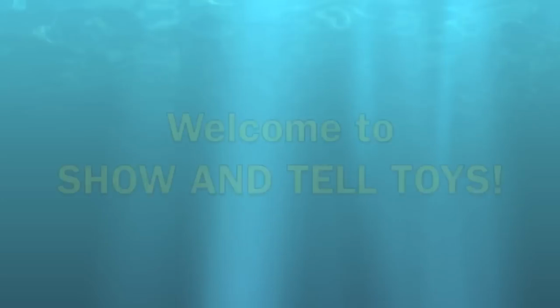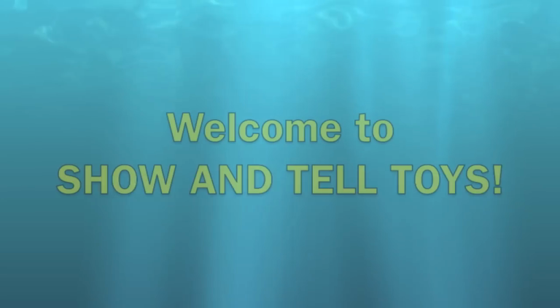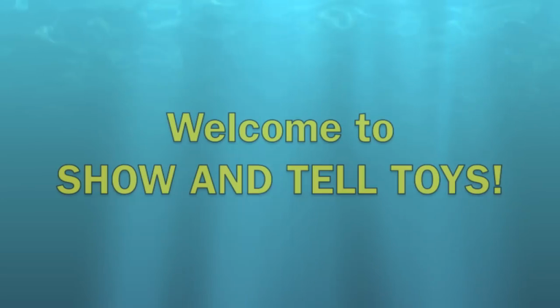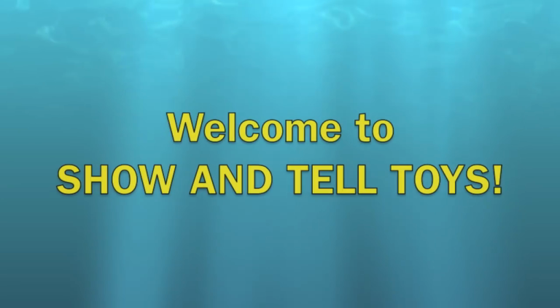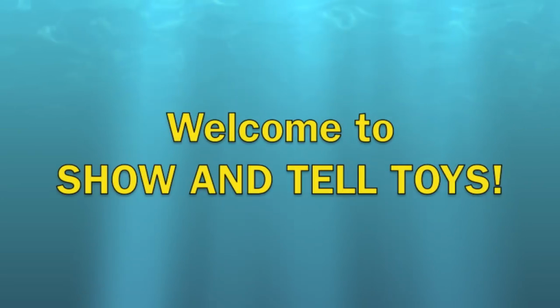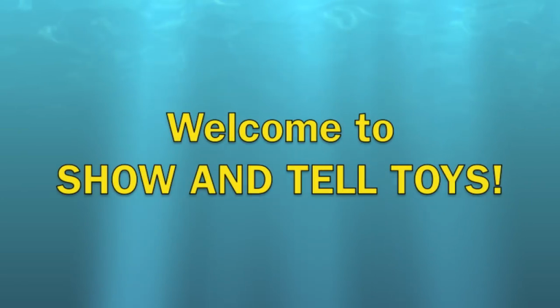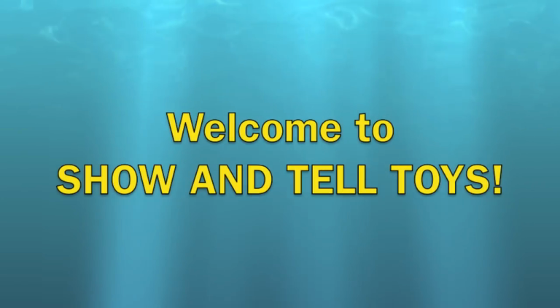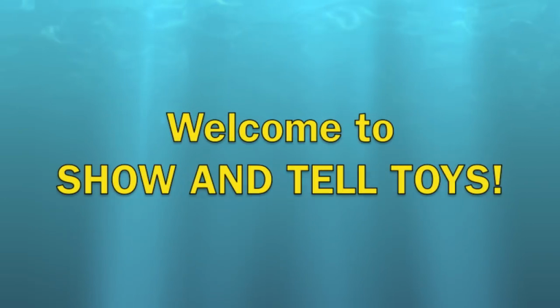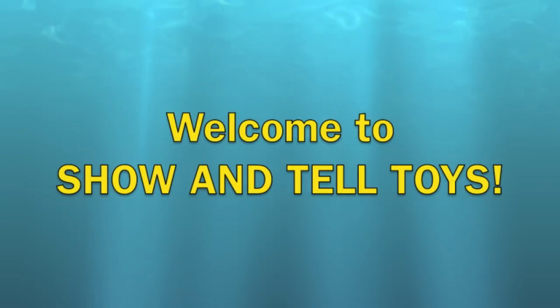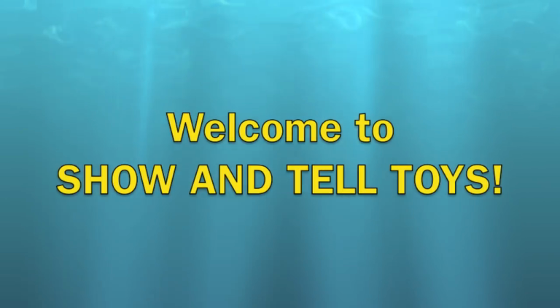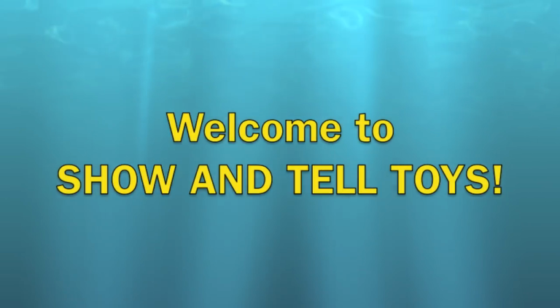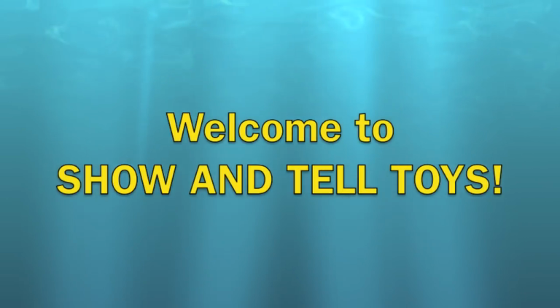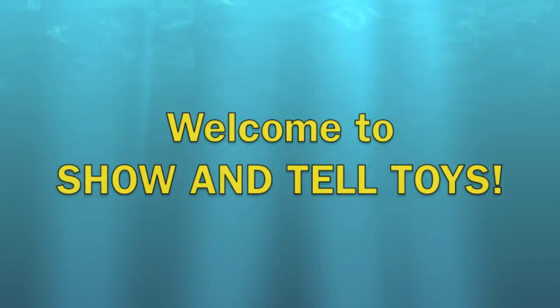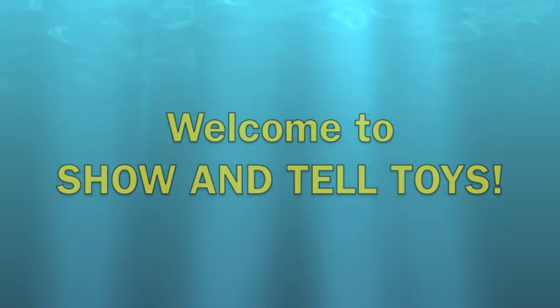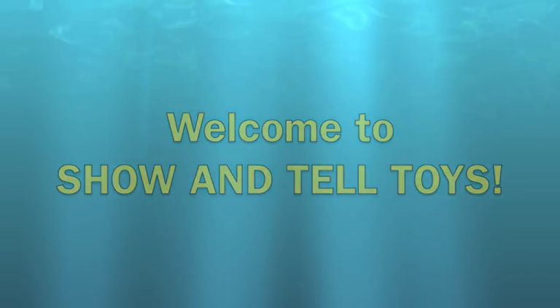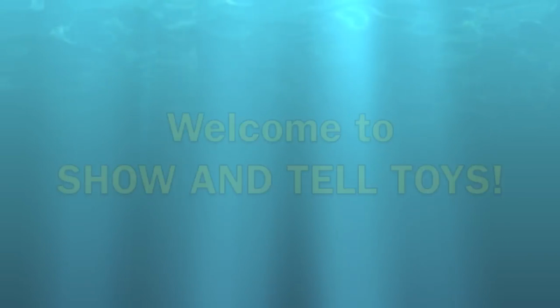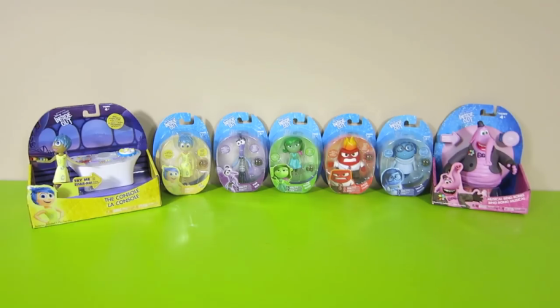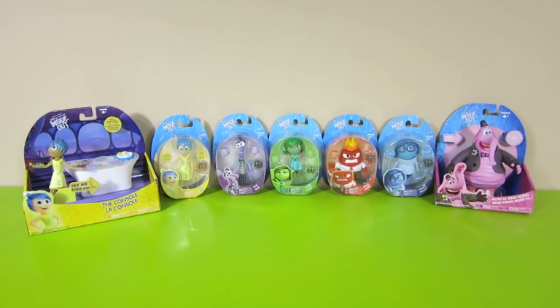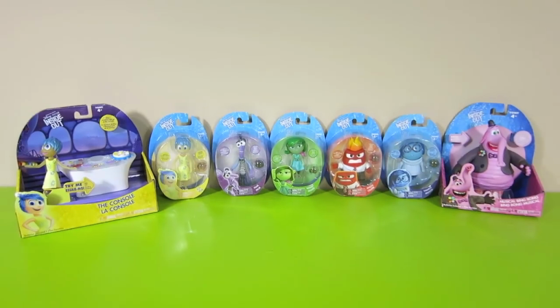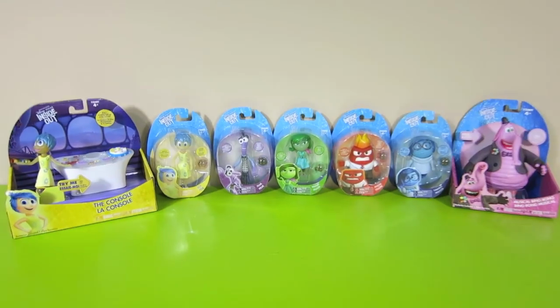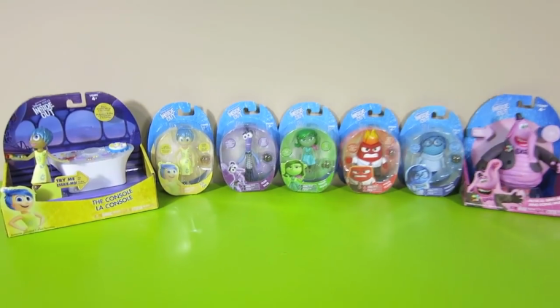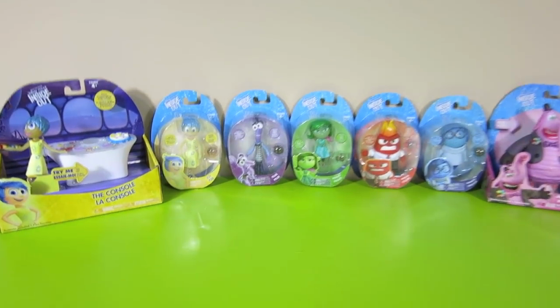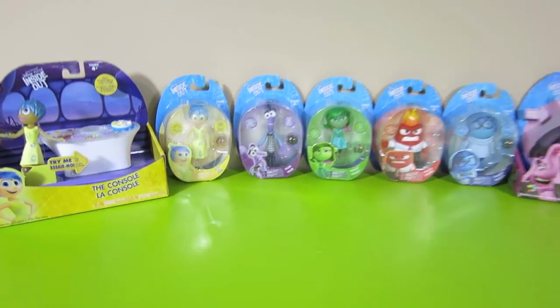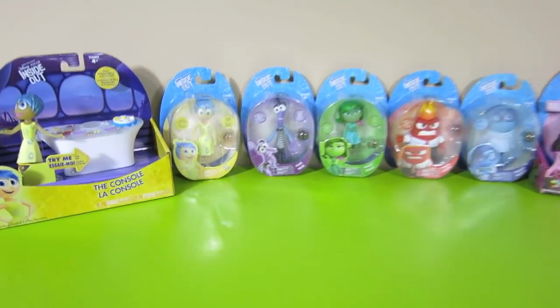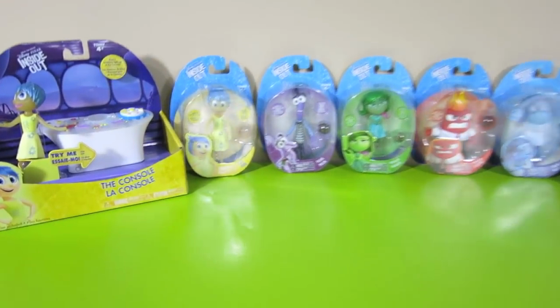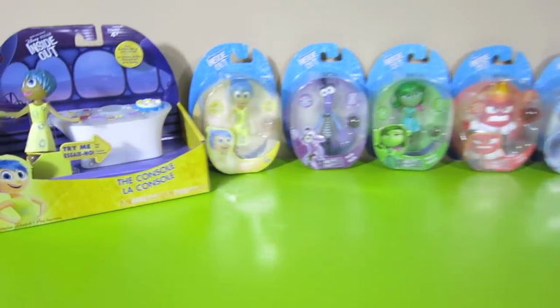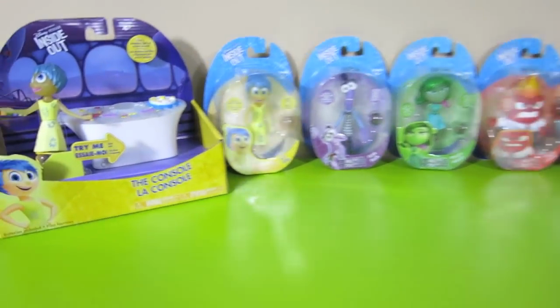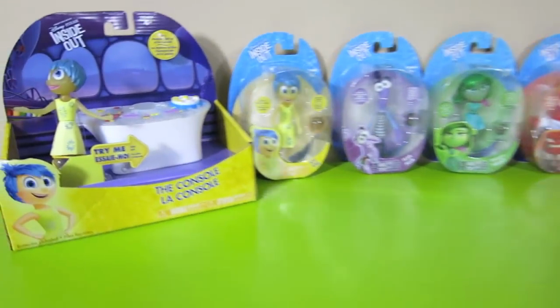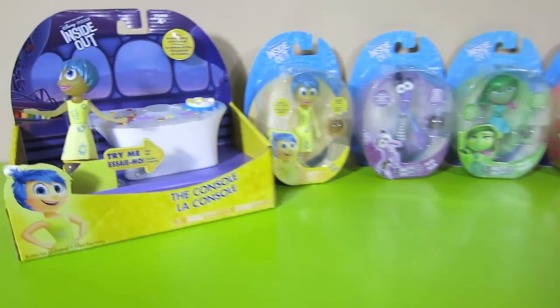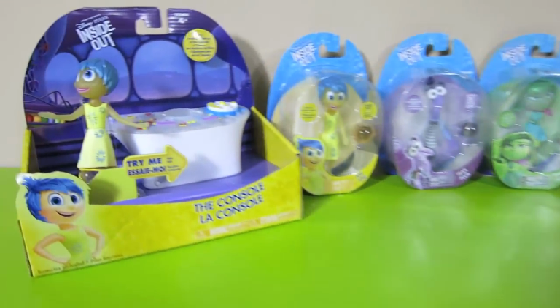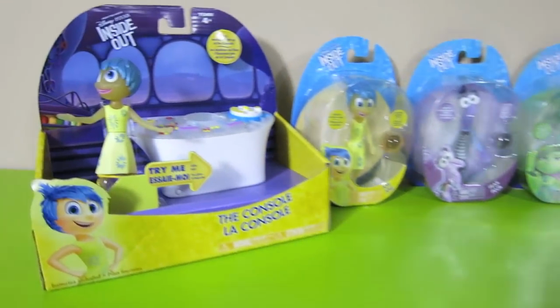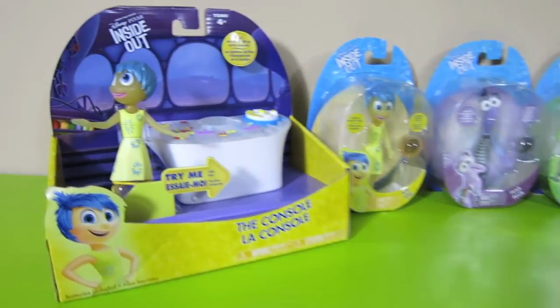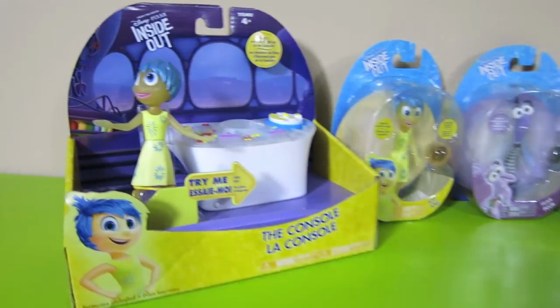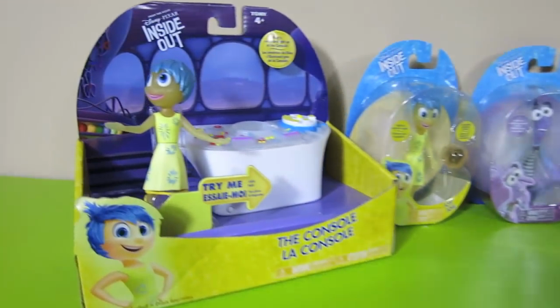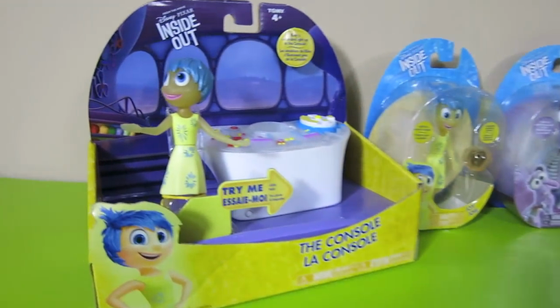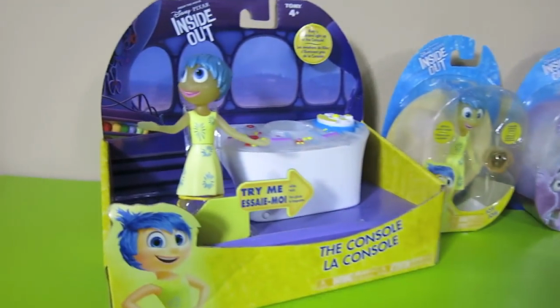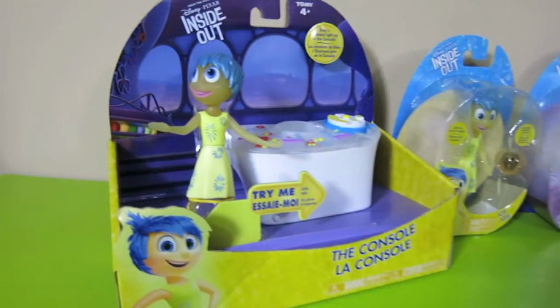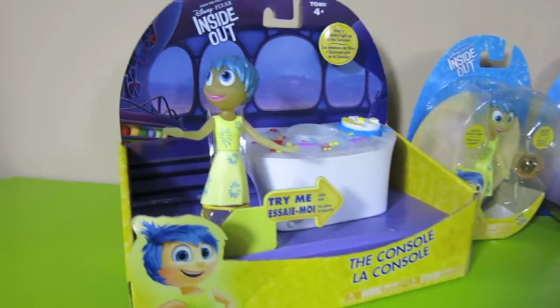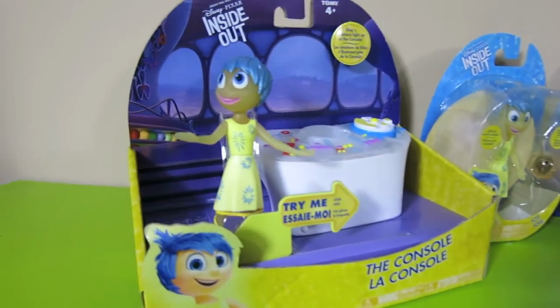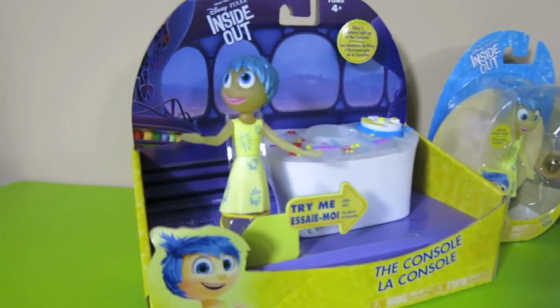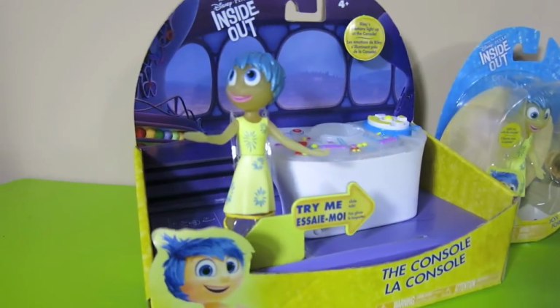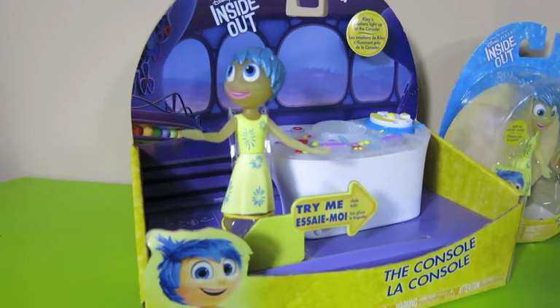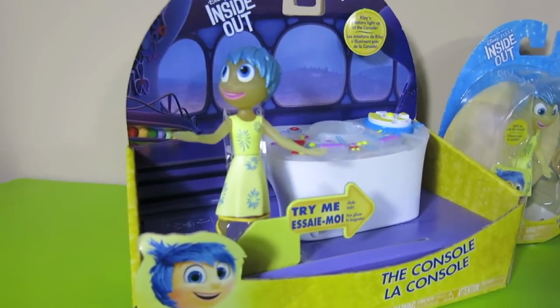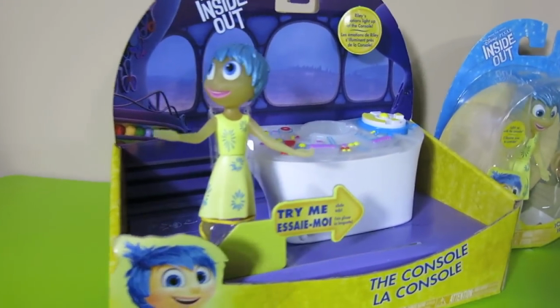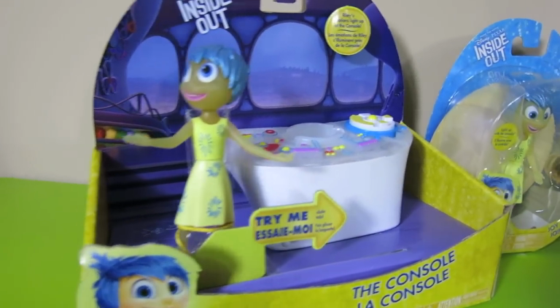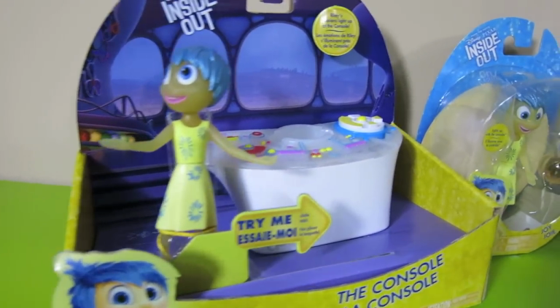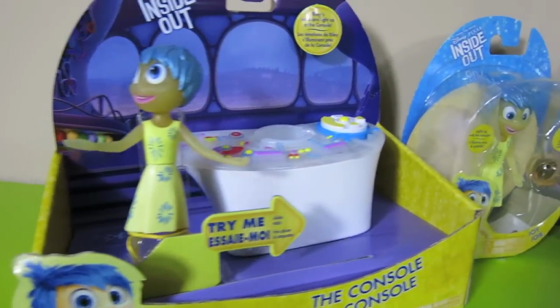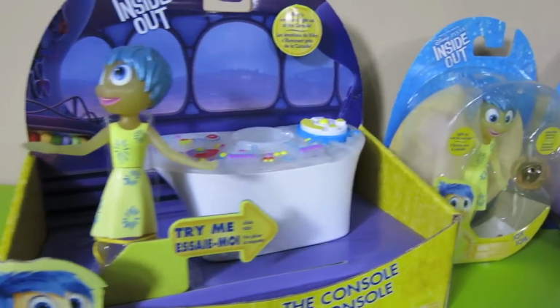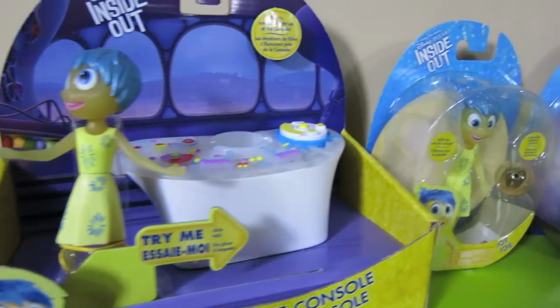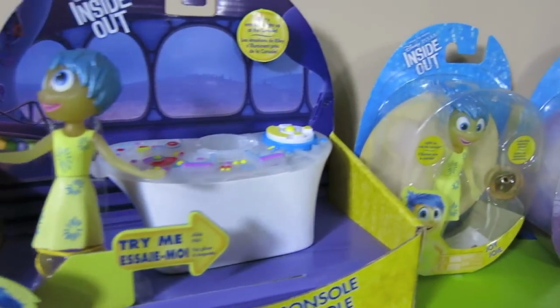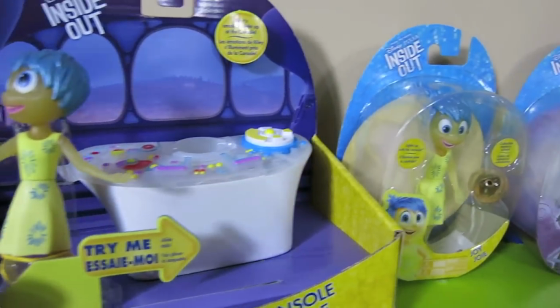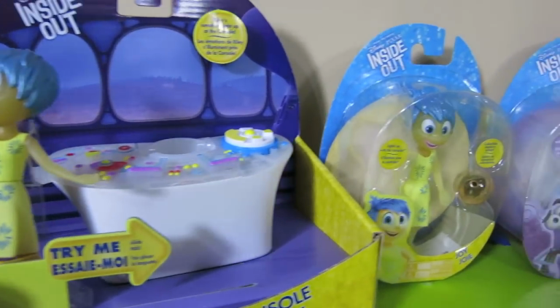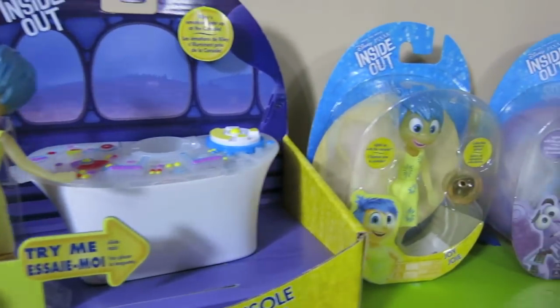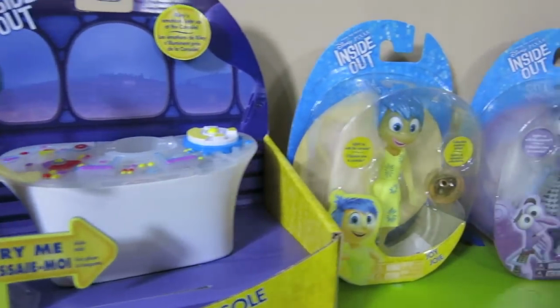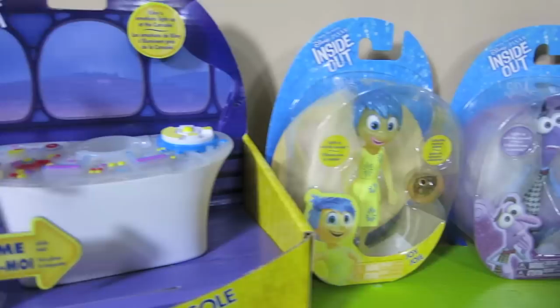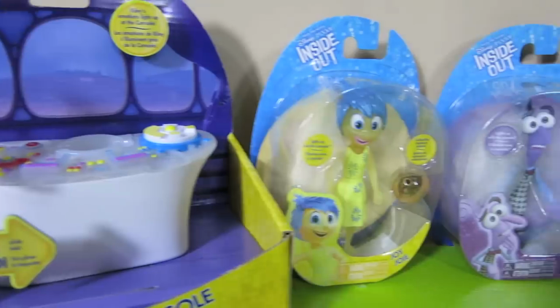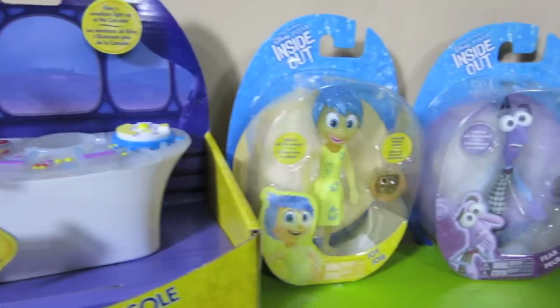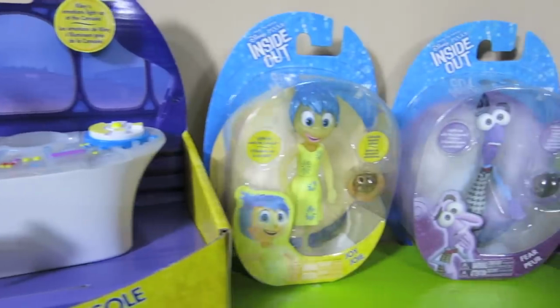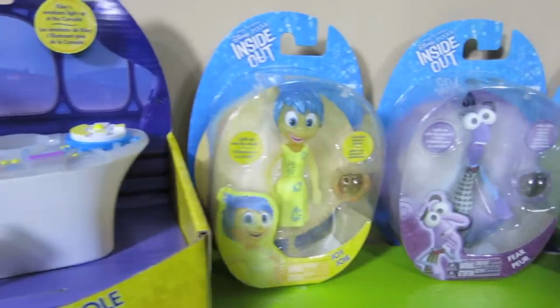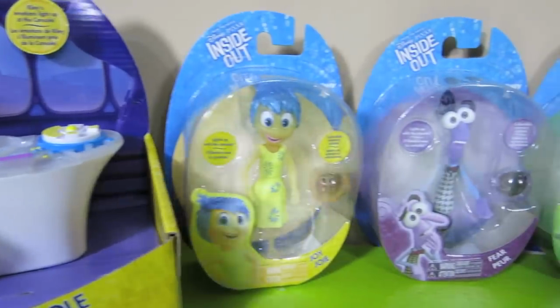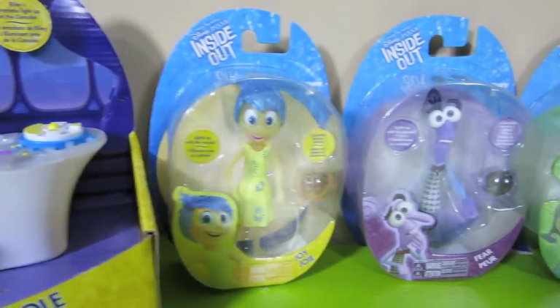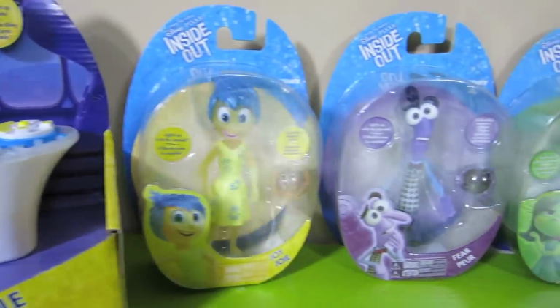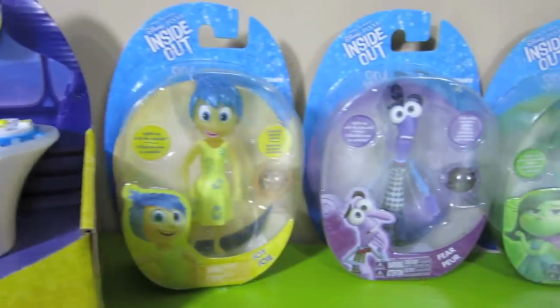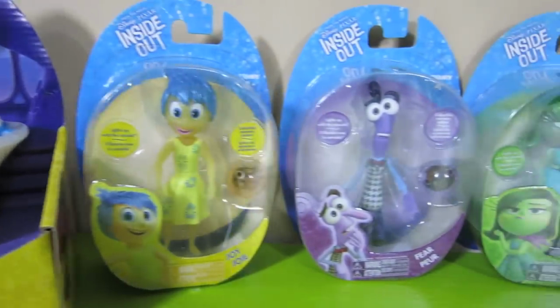Hey guys, welcome to Show and Tell Toys. In this episode, I'm going to show you the brand new toys from the new Disney Pixar movie, Inside Out.